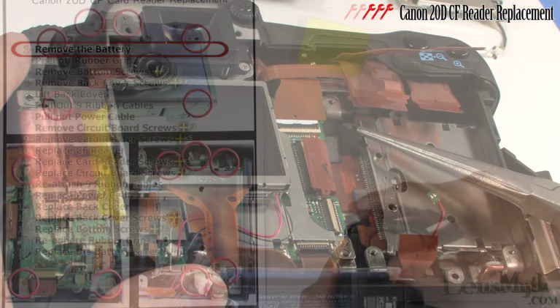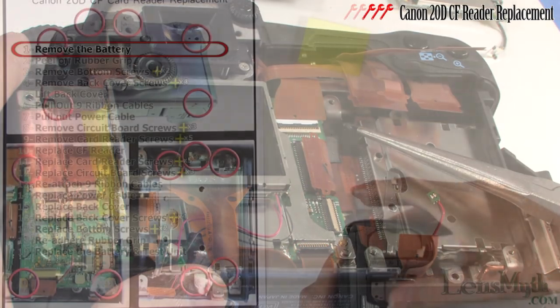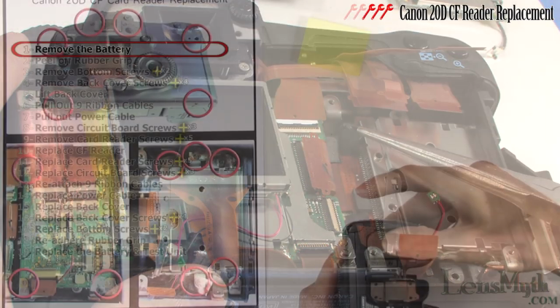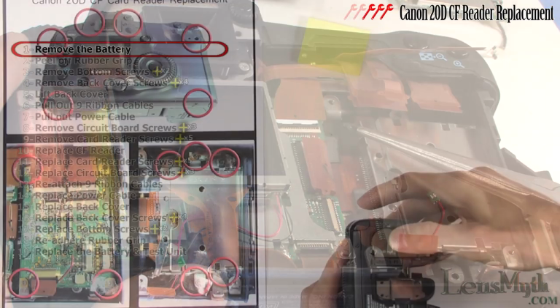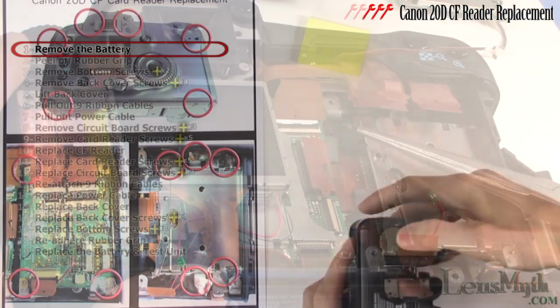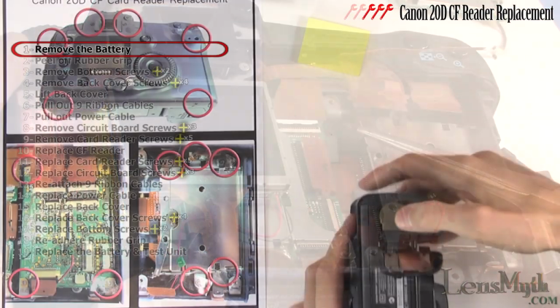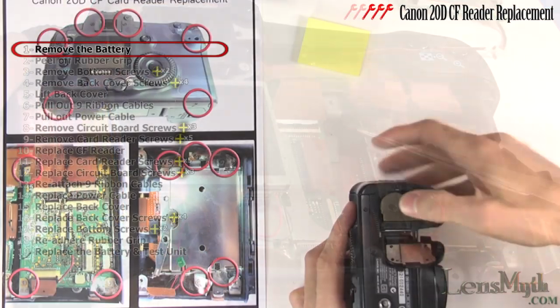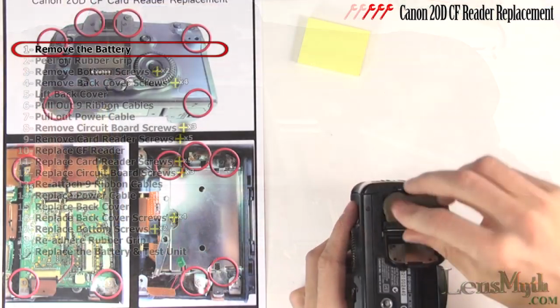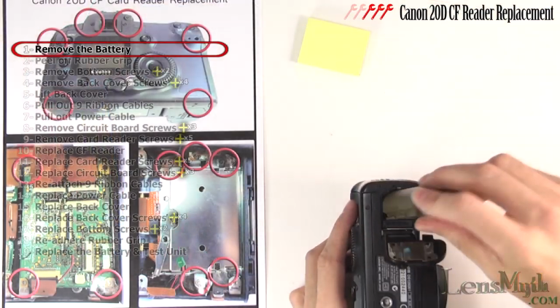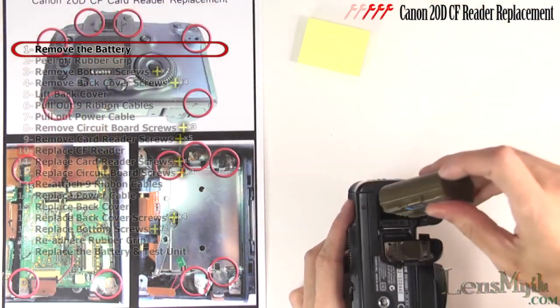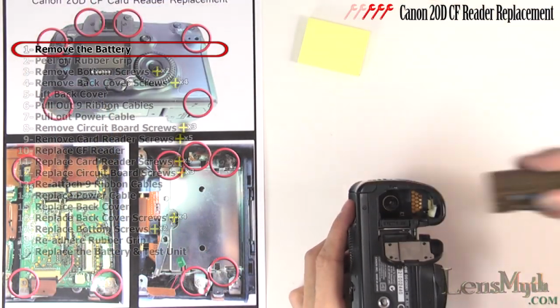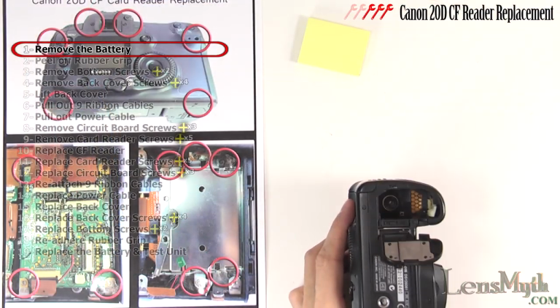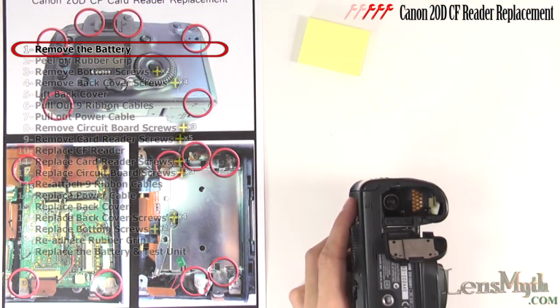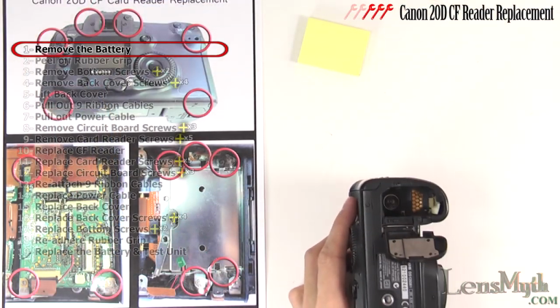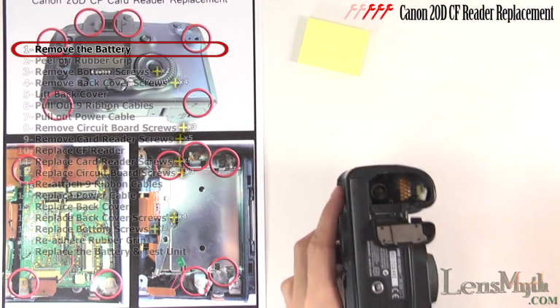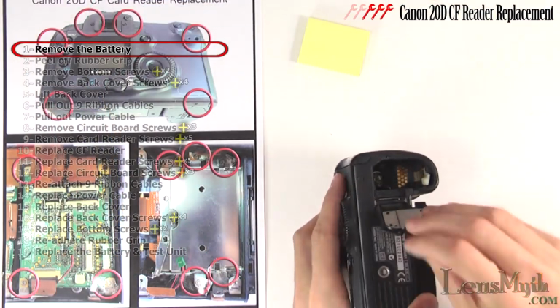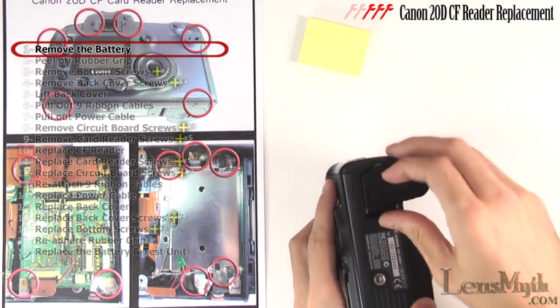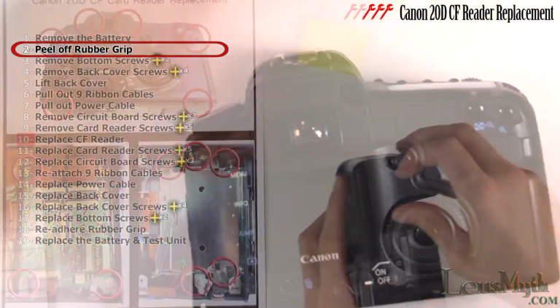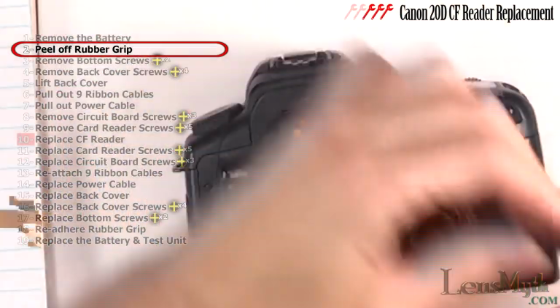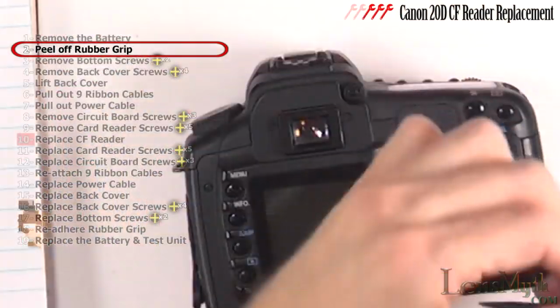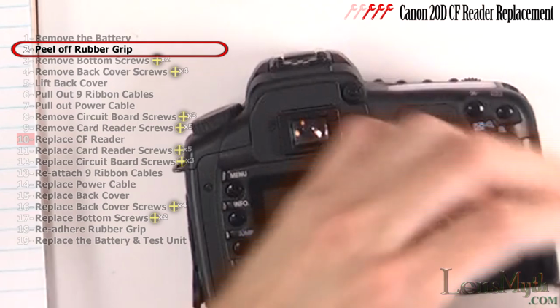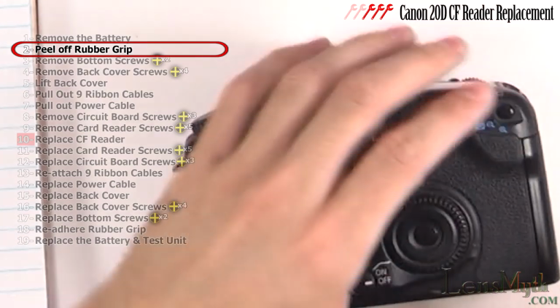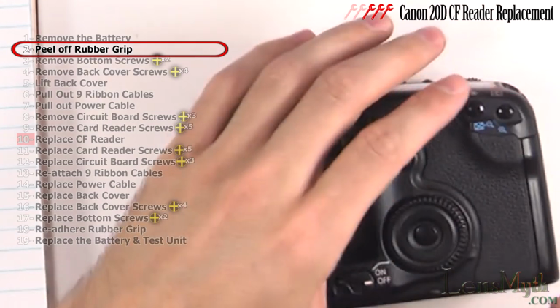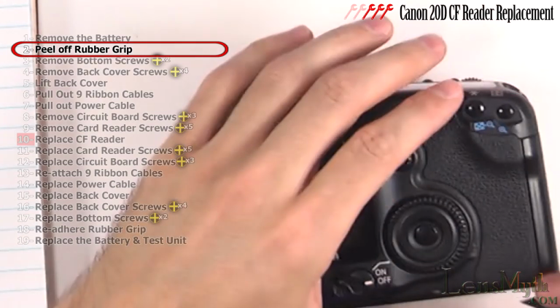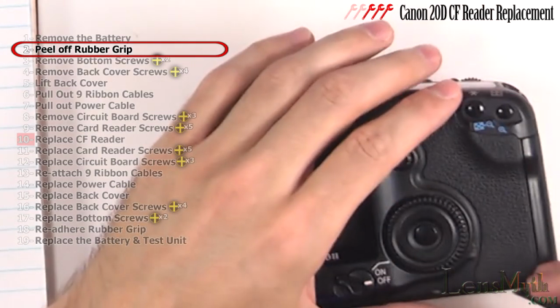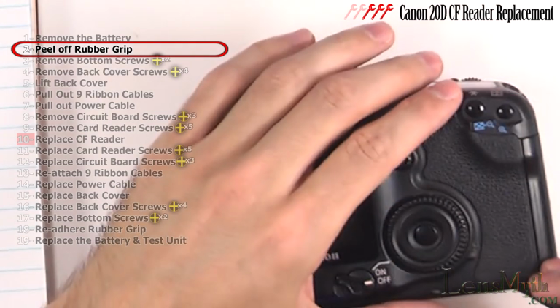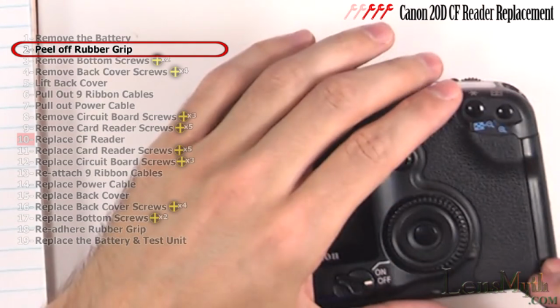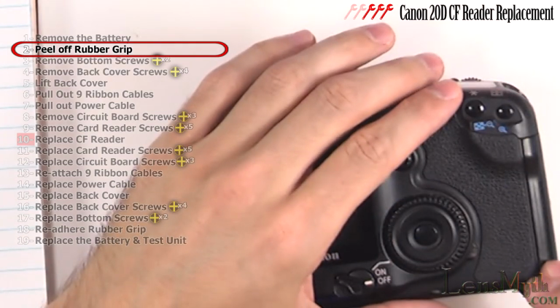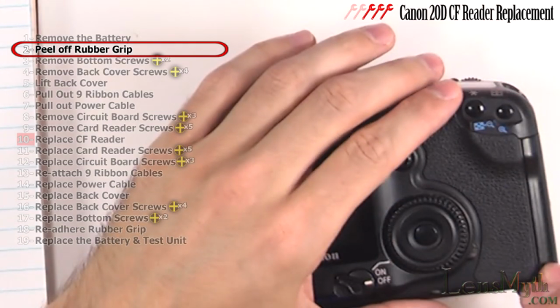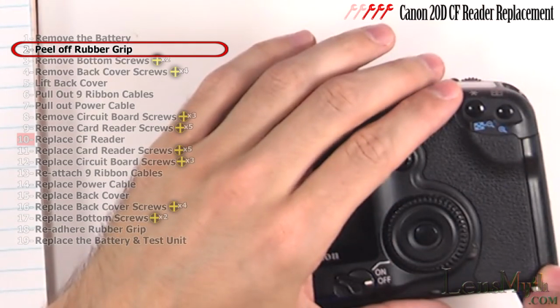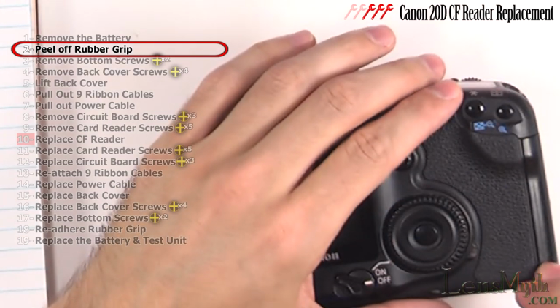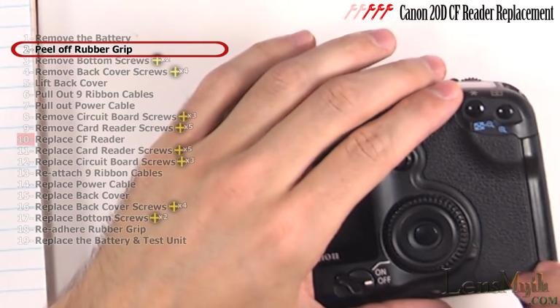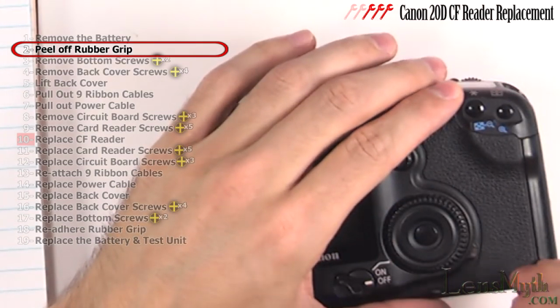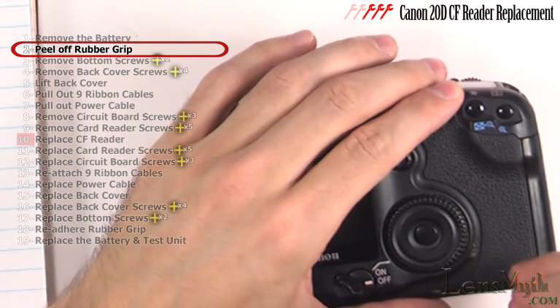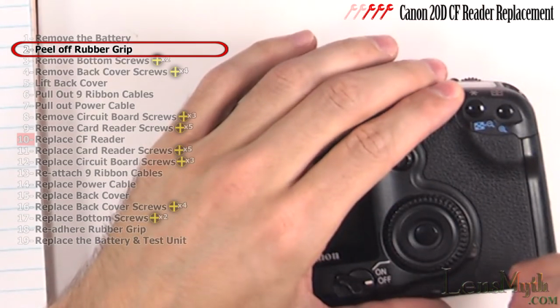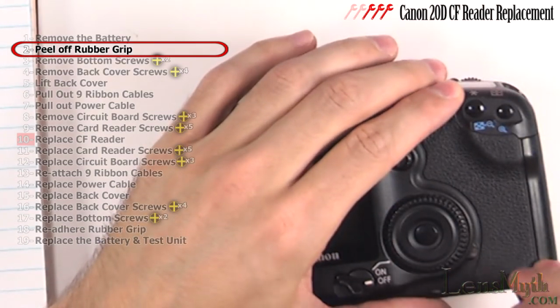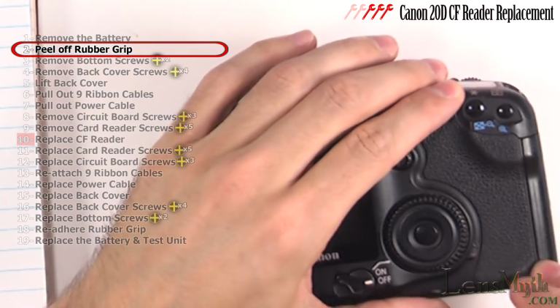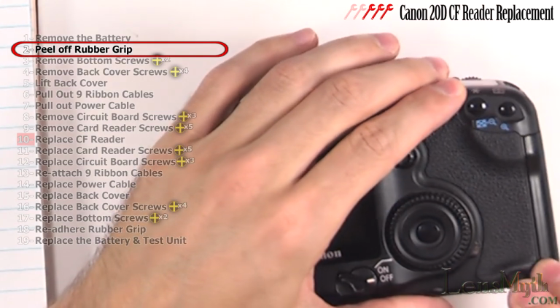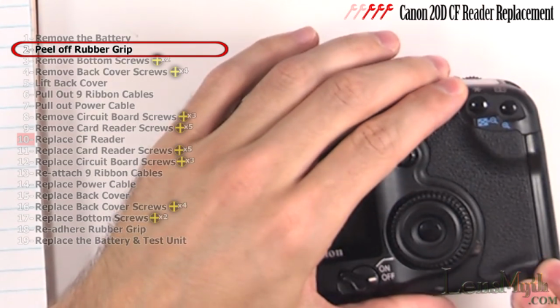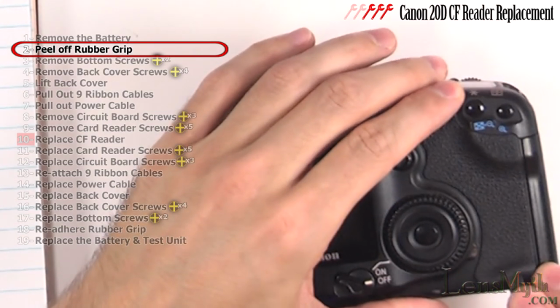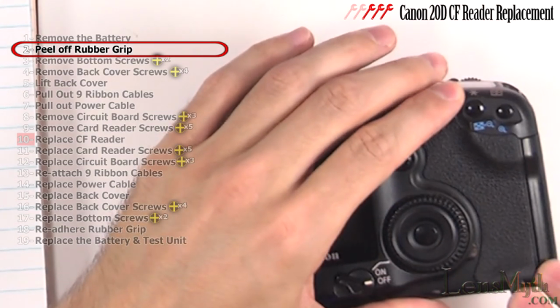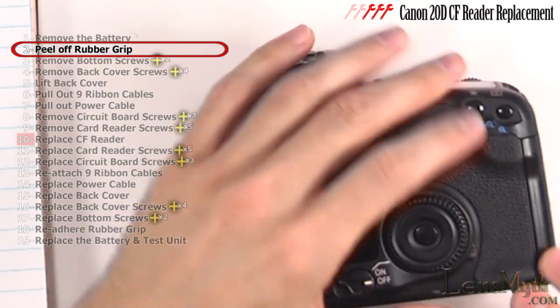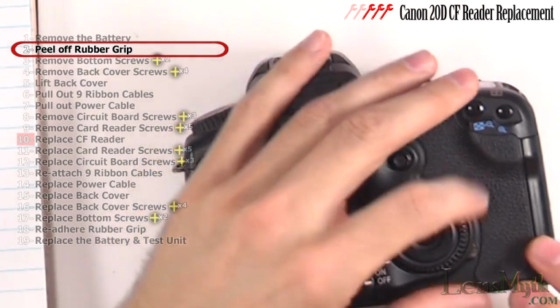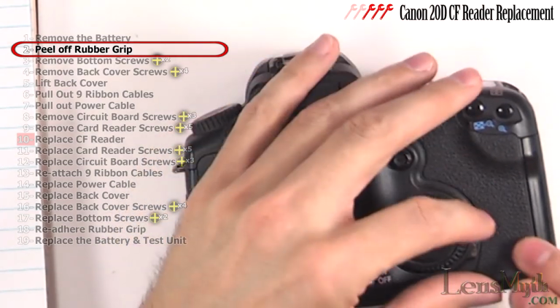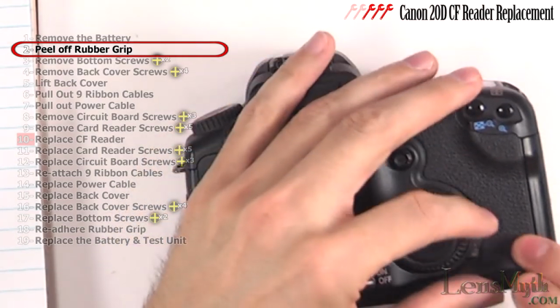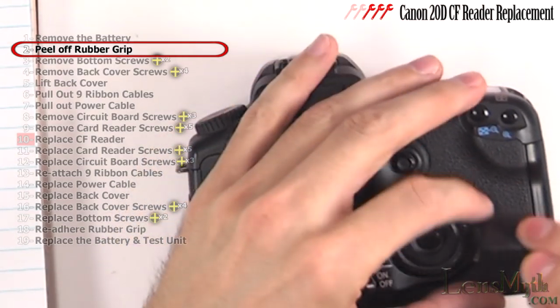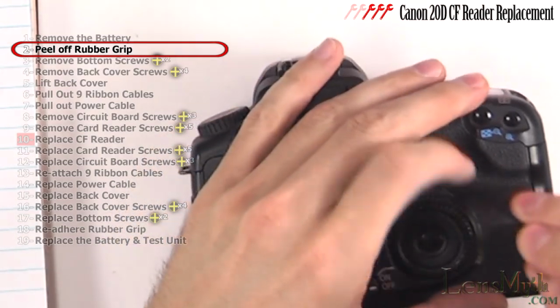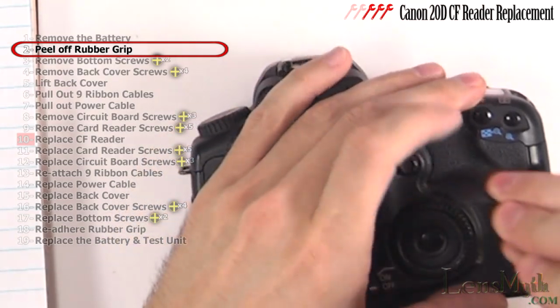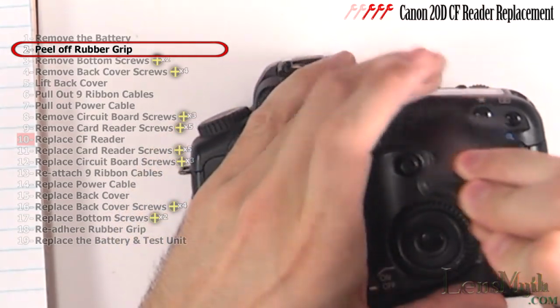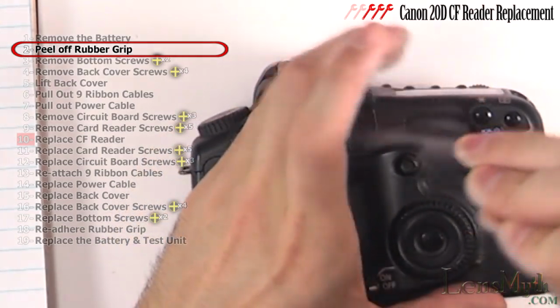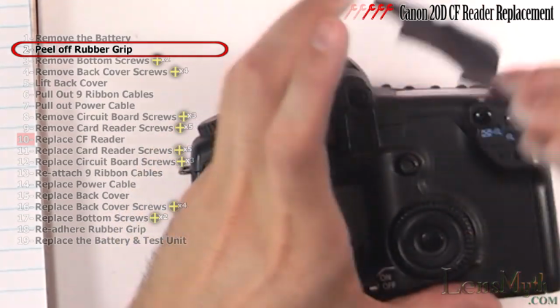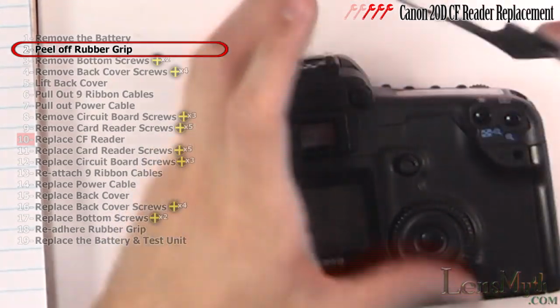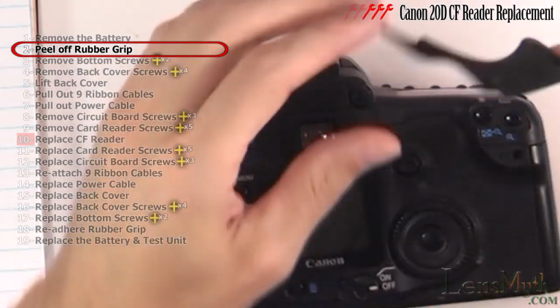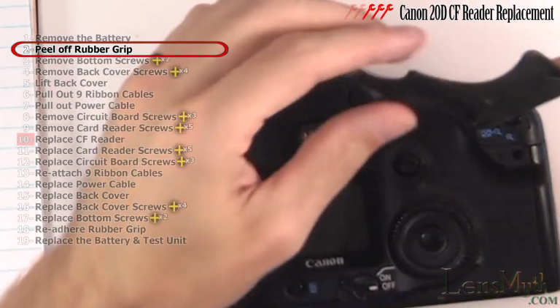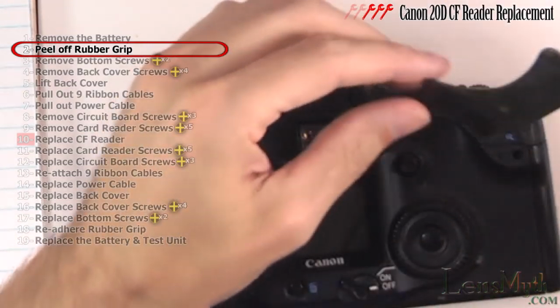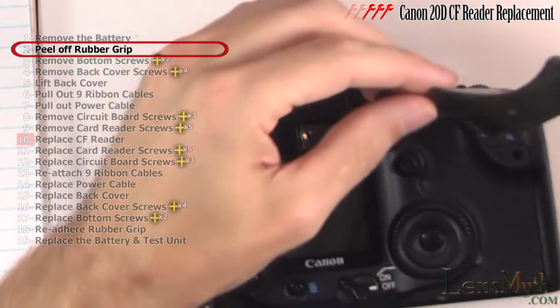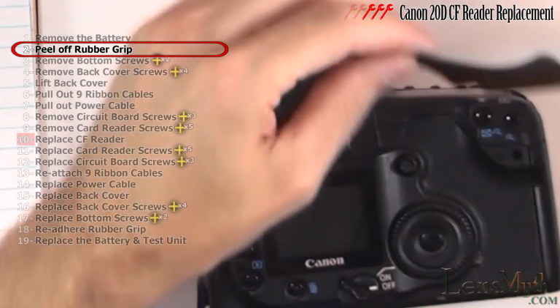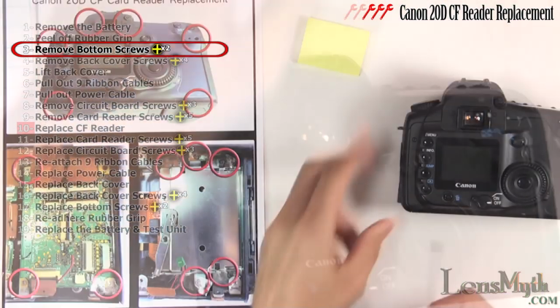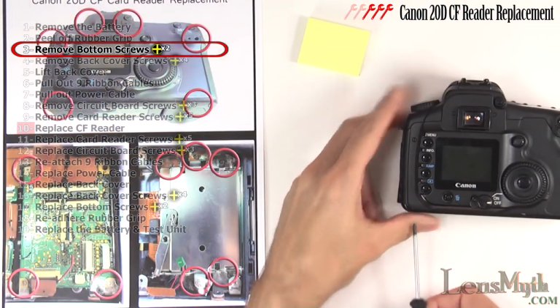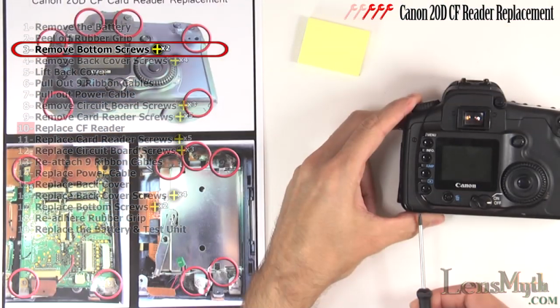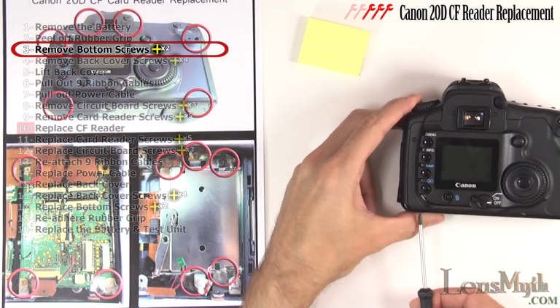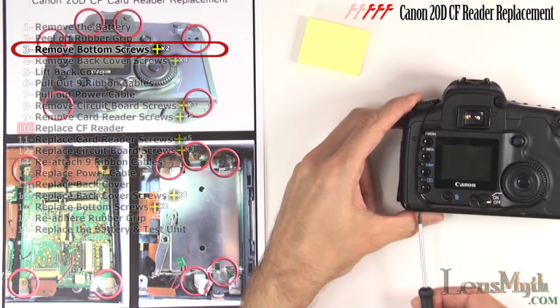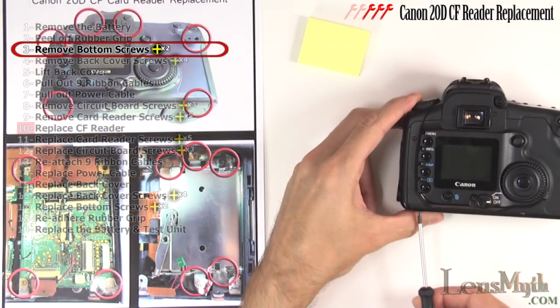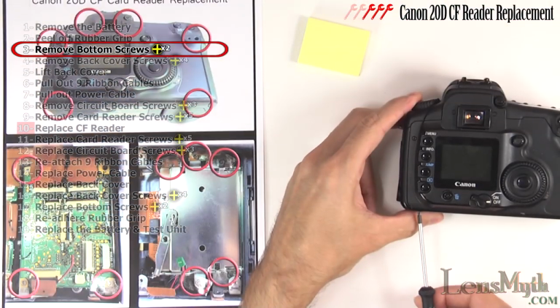First remove the battery, then carefully pry off this rubber grip. It is held on by a removable adhesive and it will stick right back on.